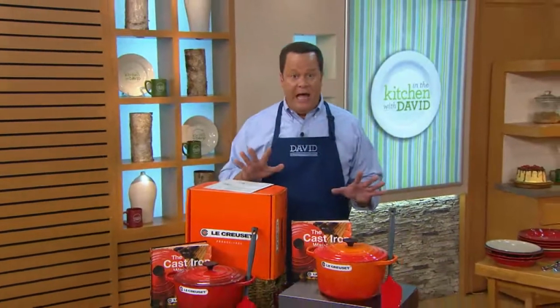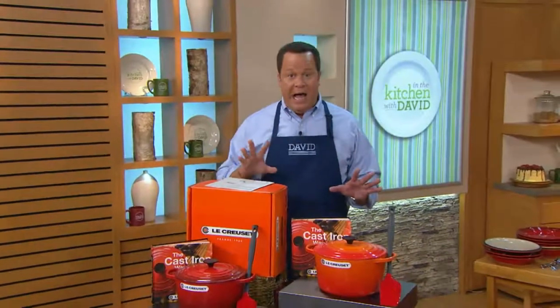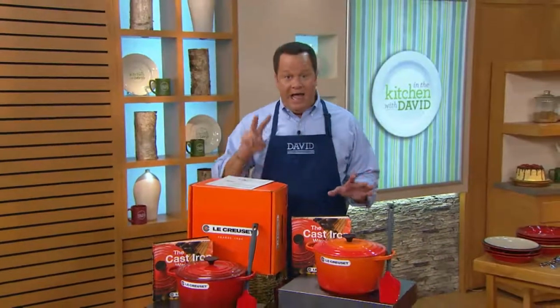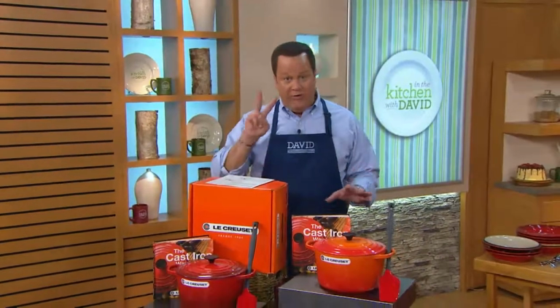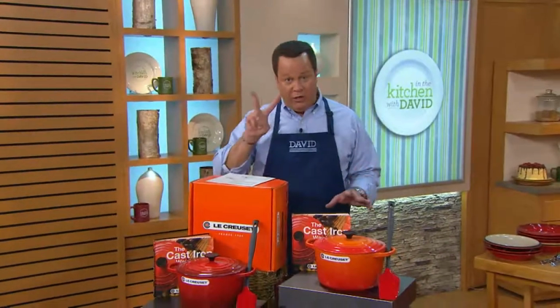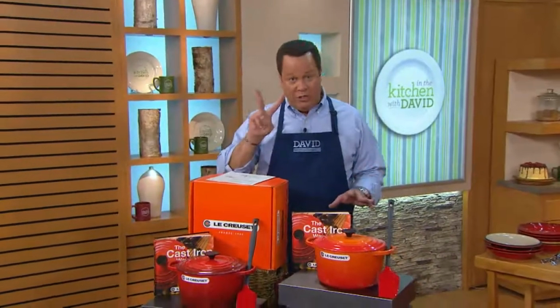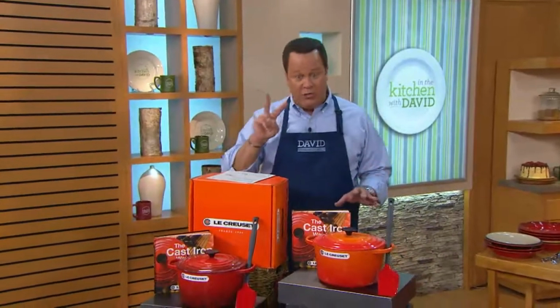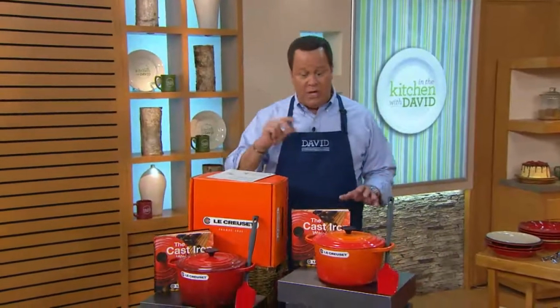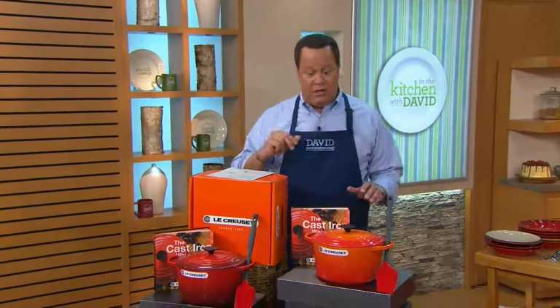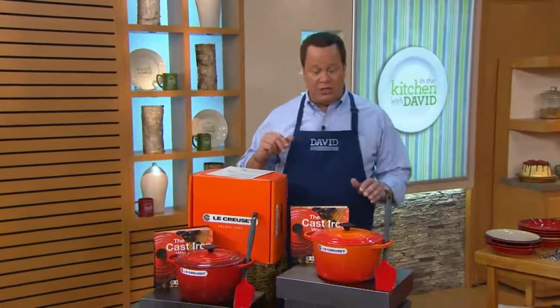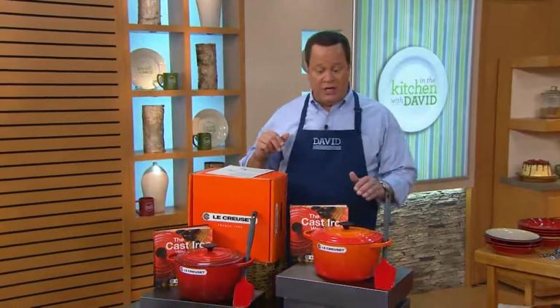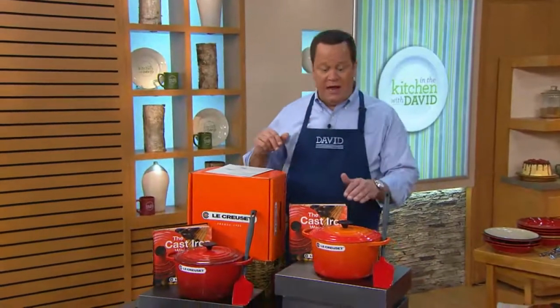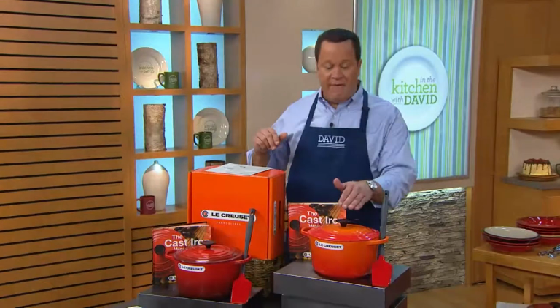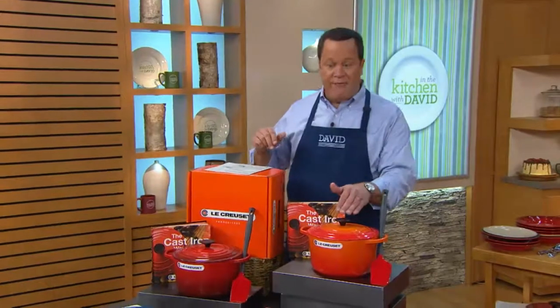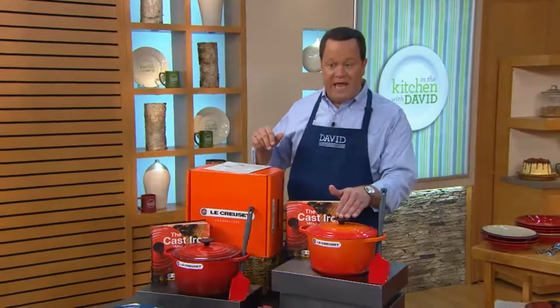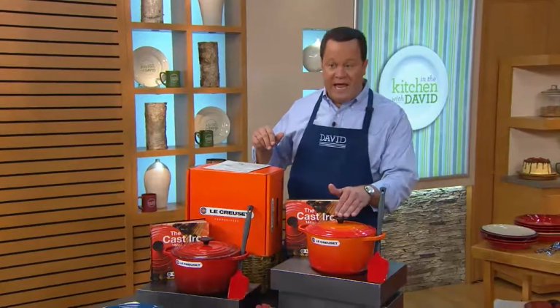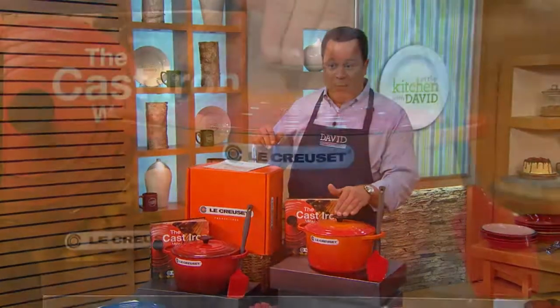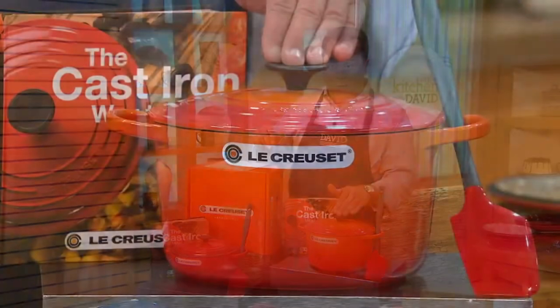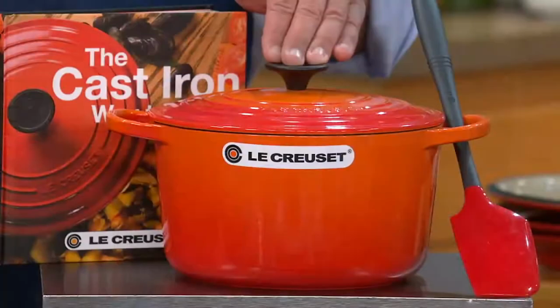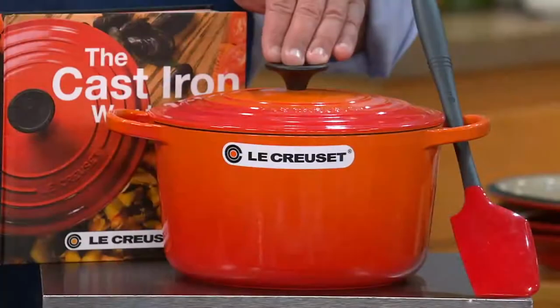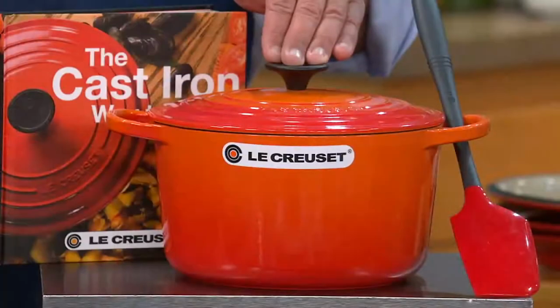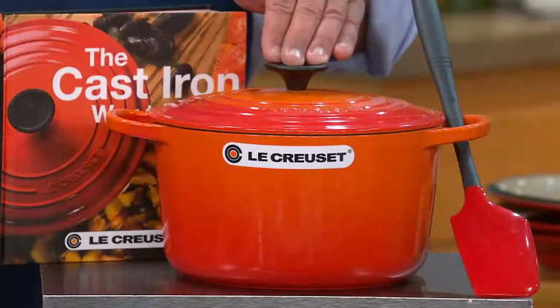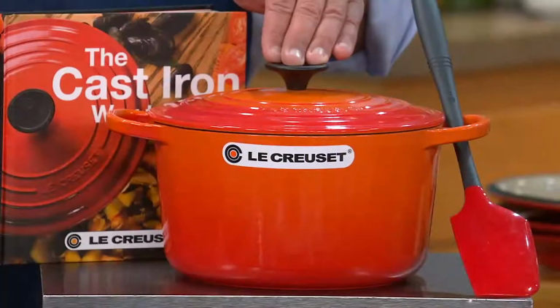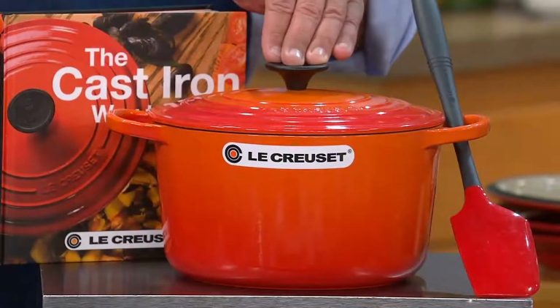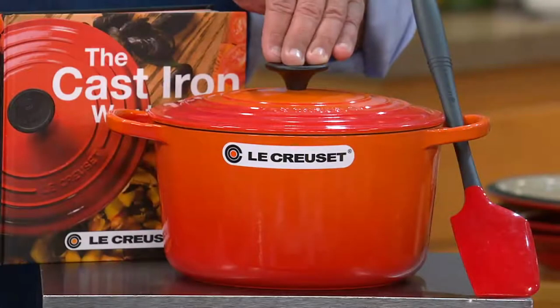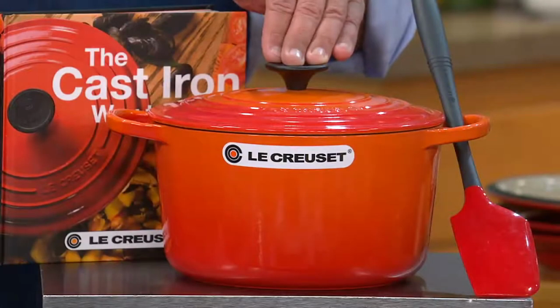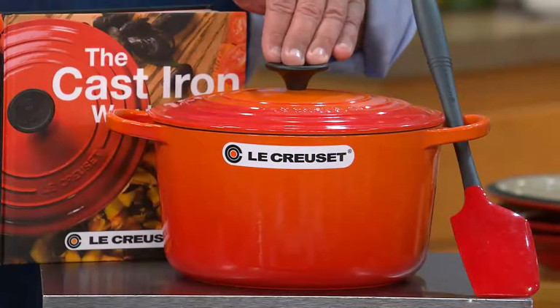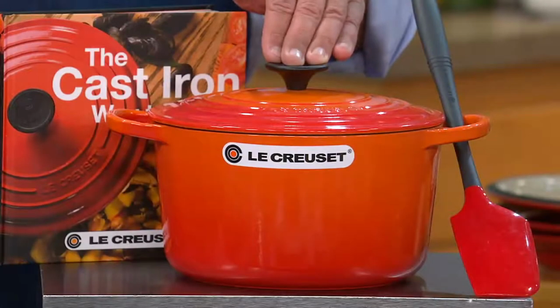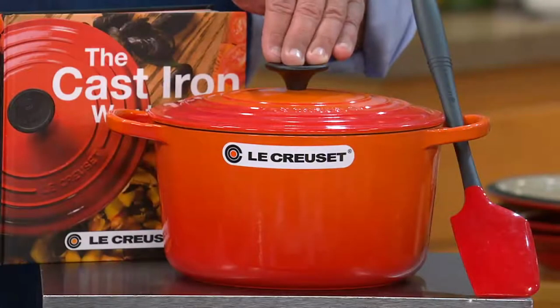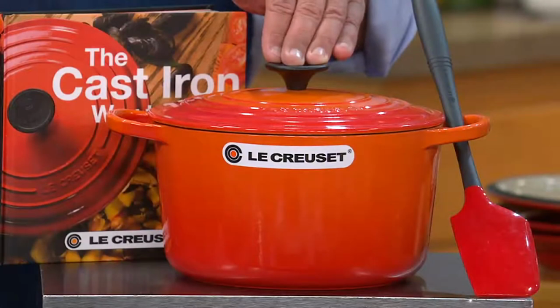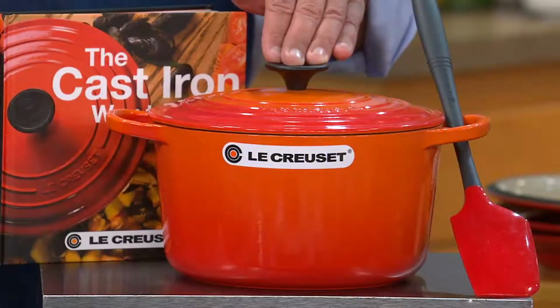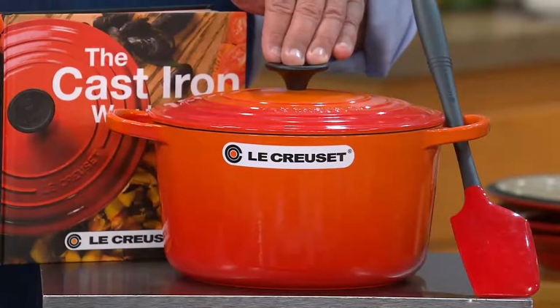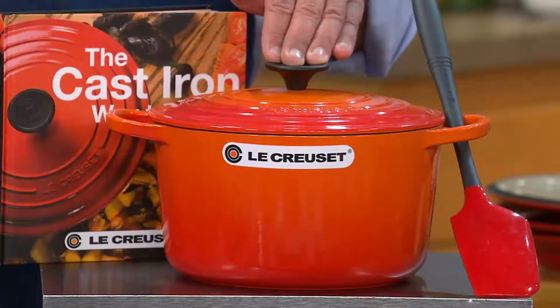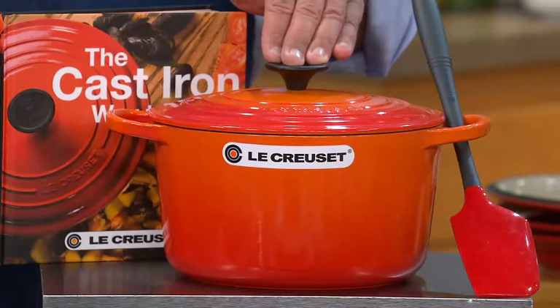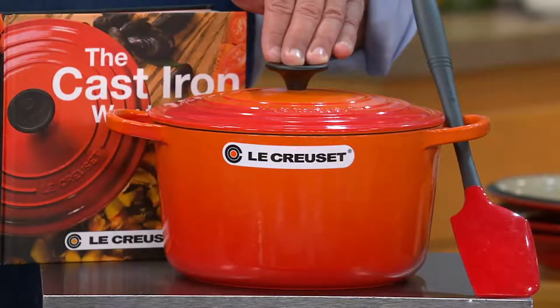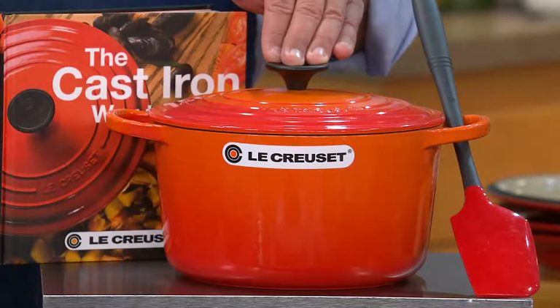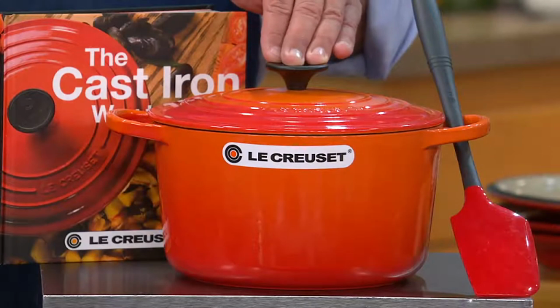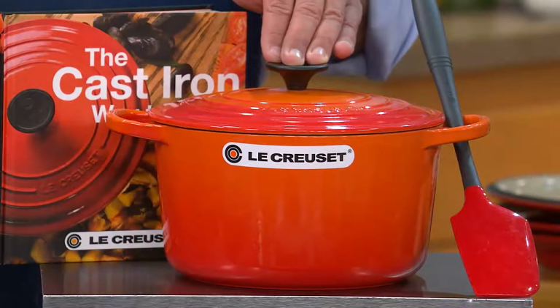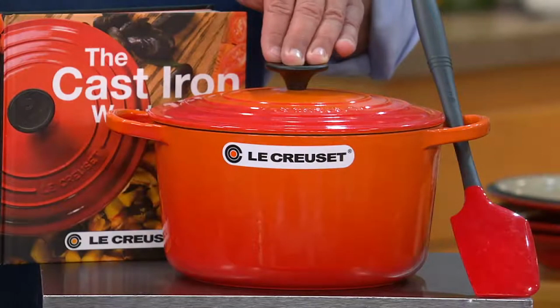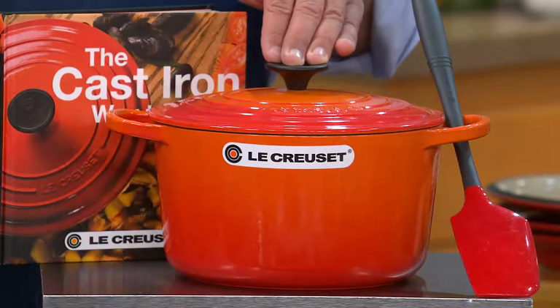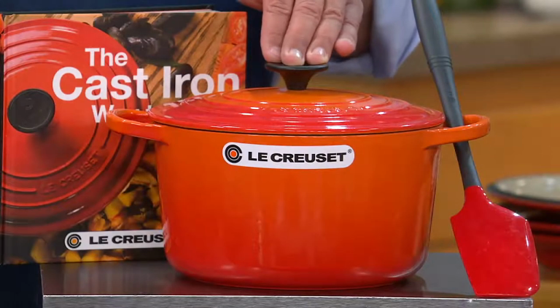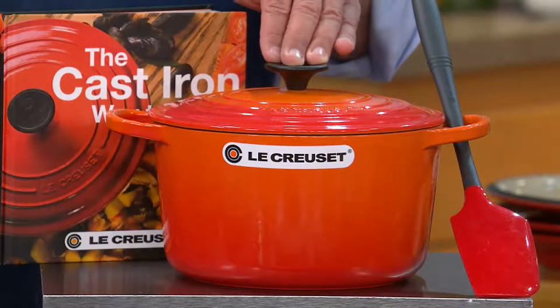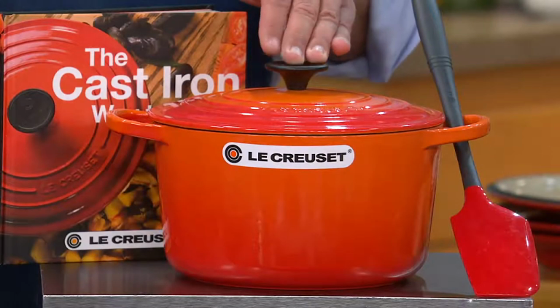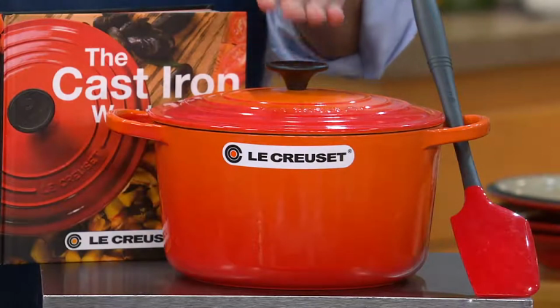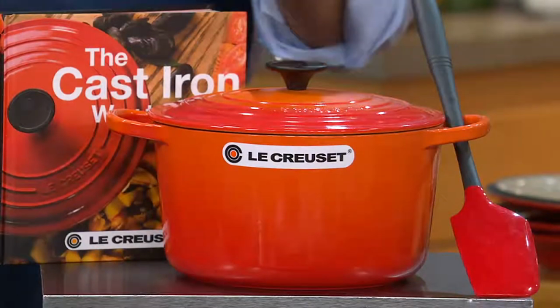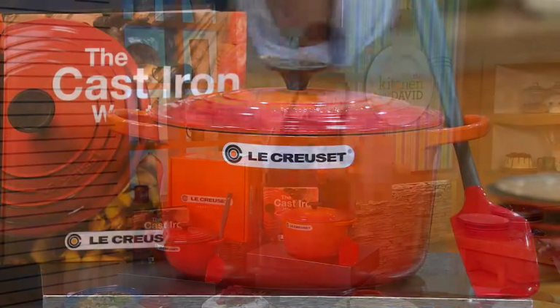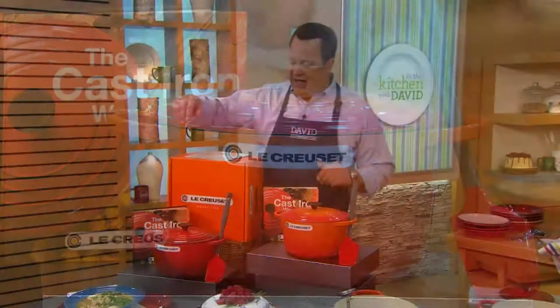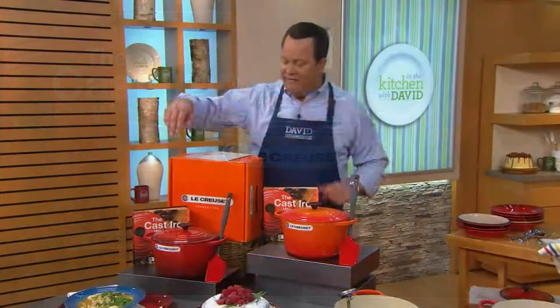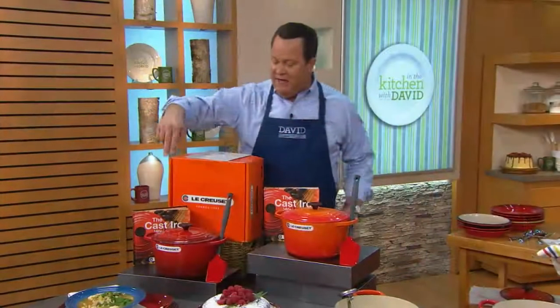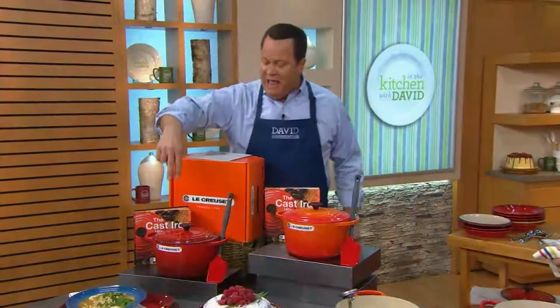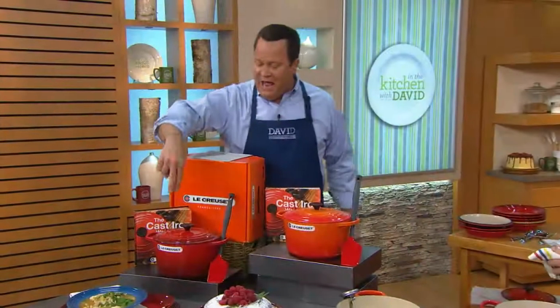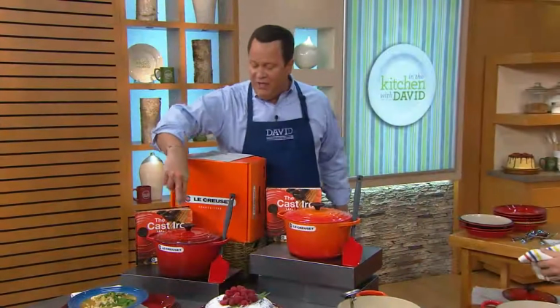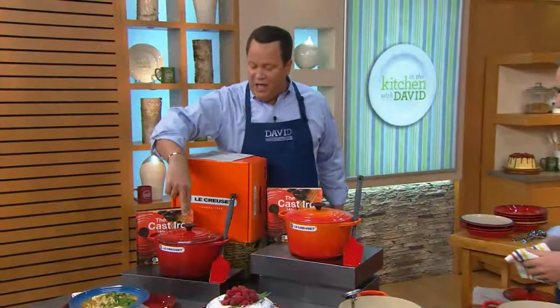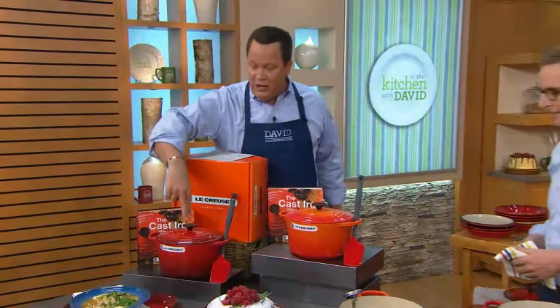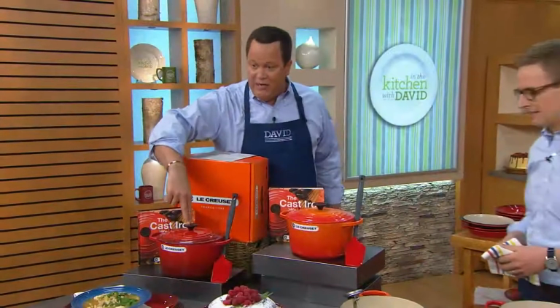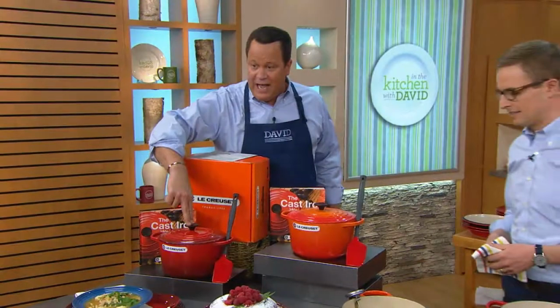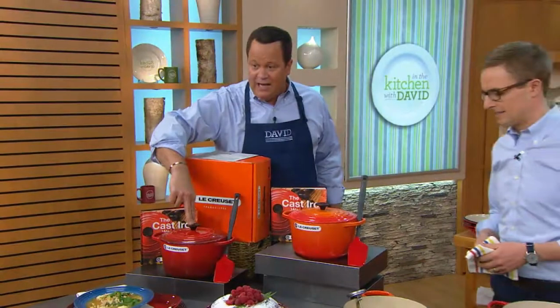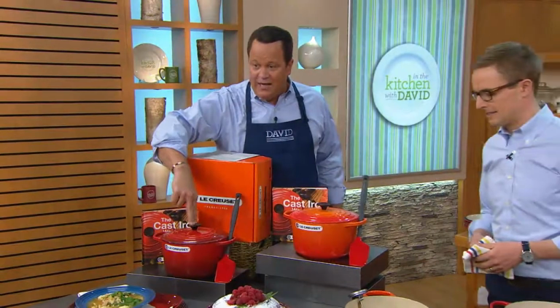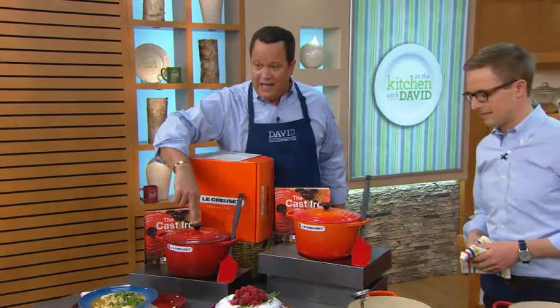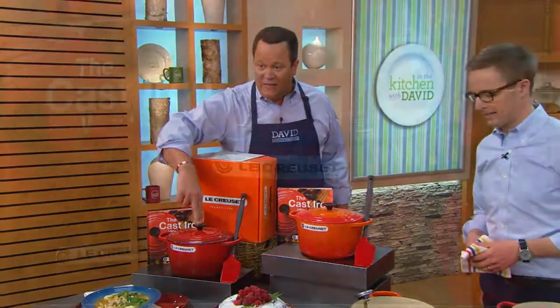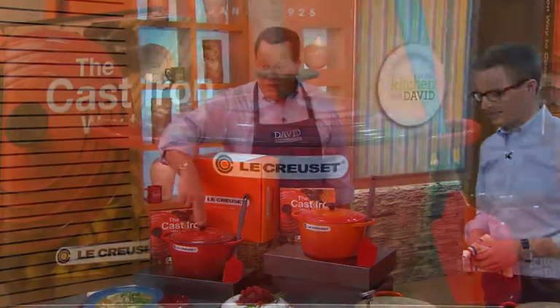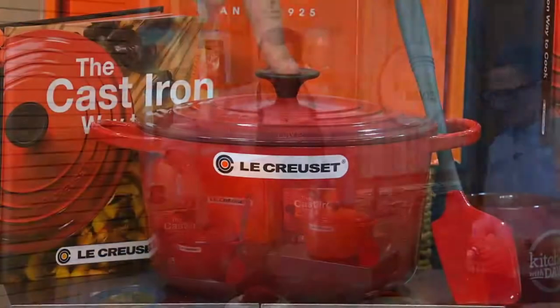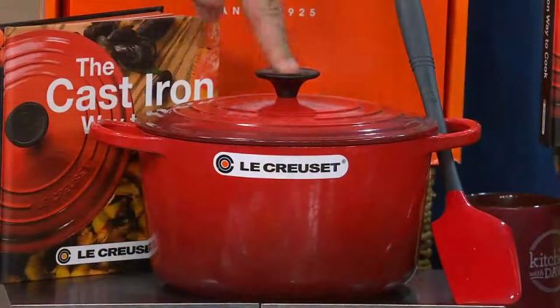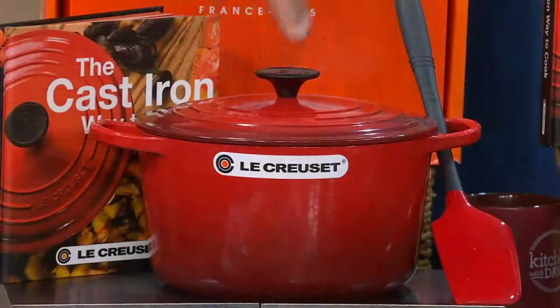I have only two colors tonight: Flame, which was the original color of Le Creuset when they first started back in 1925, and the color that I collect — the Cherry.